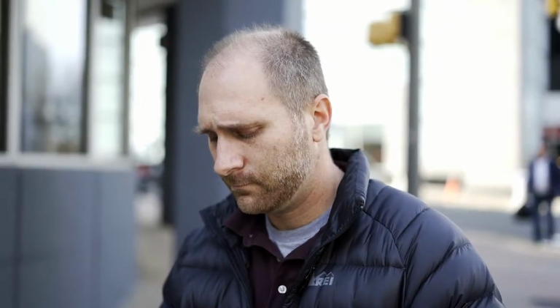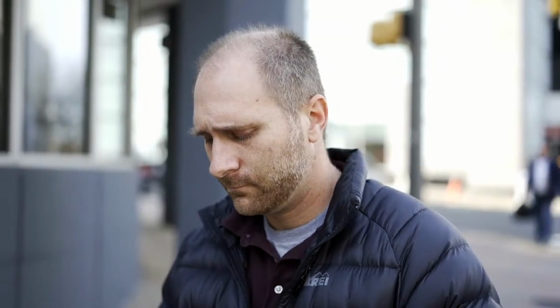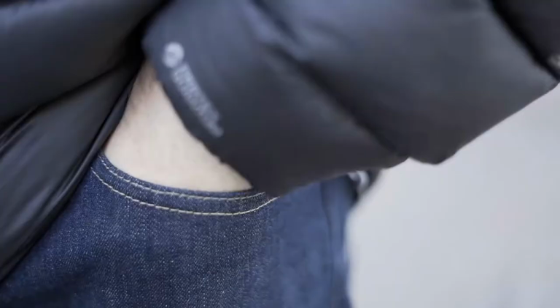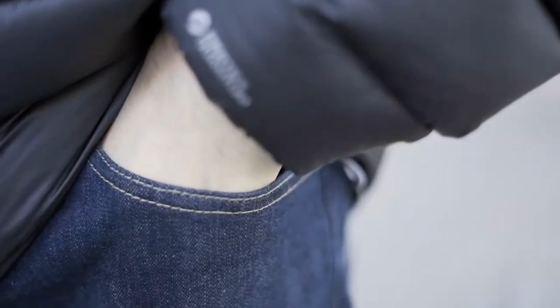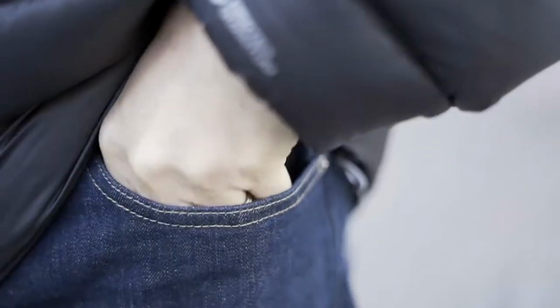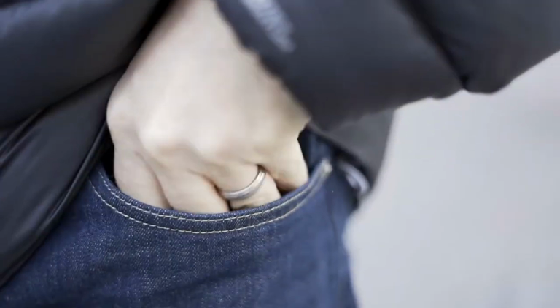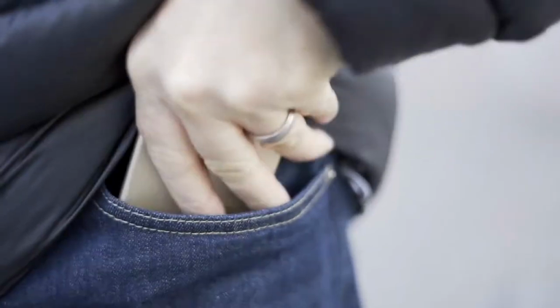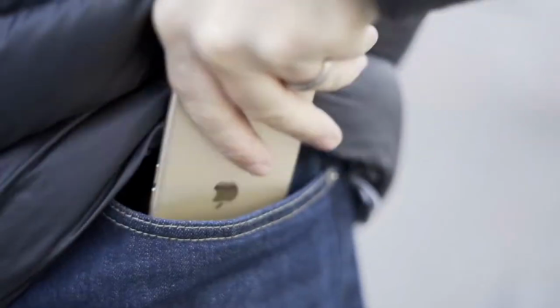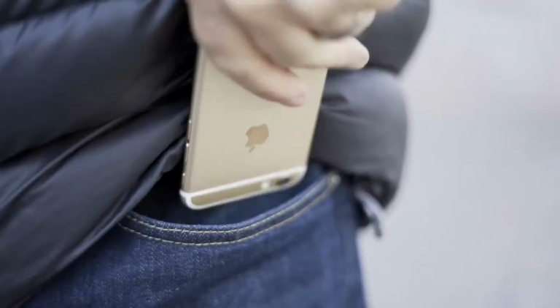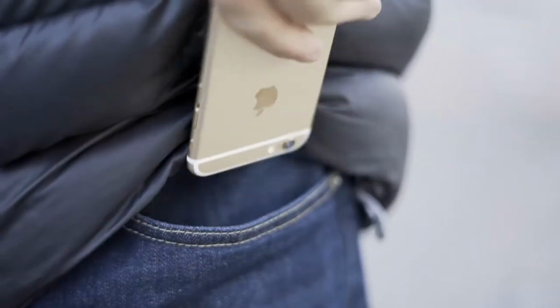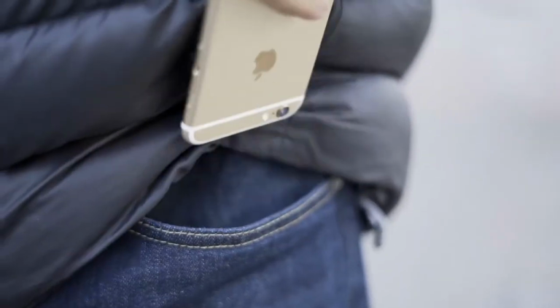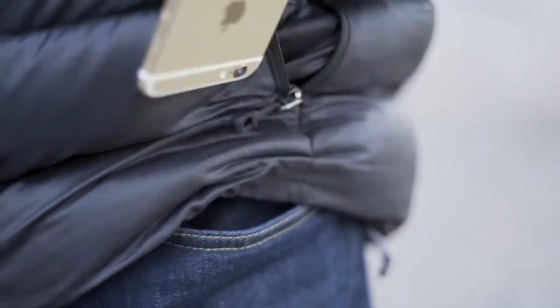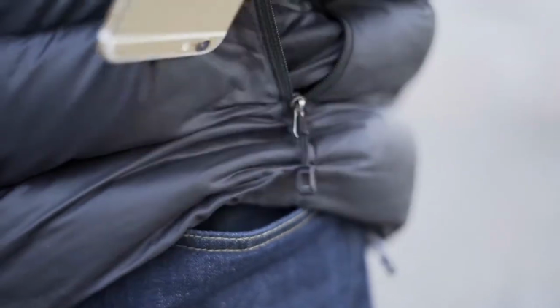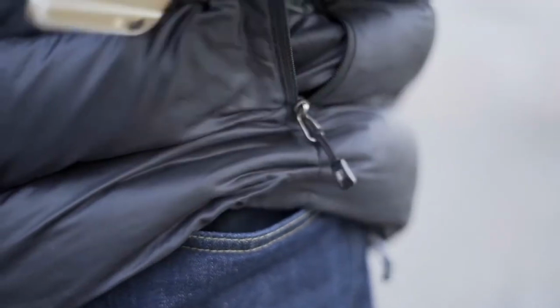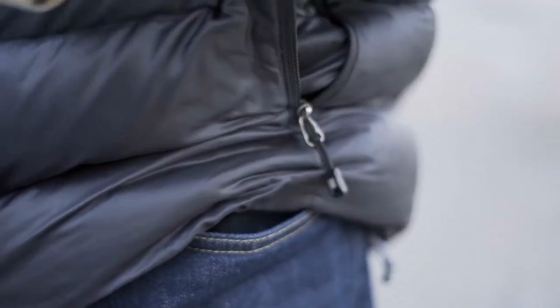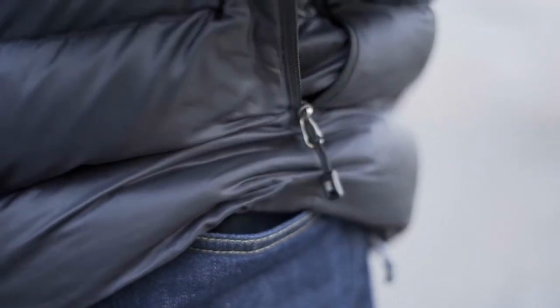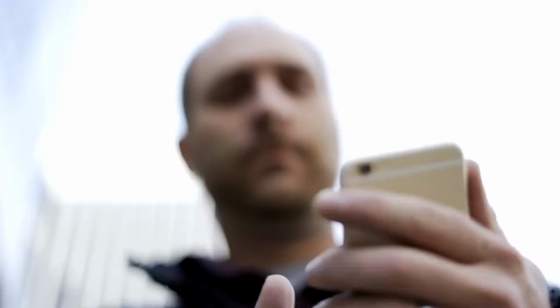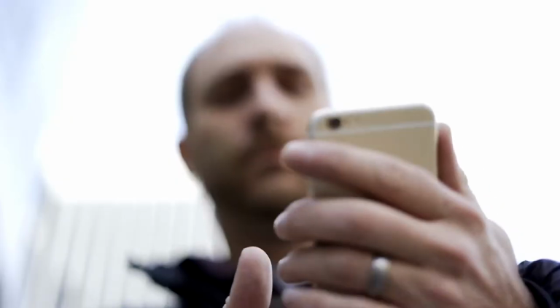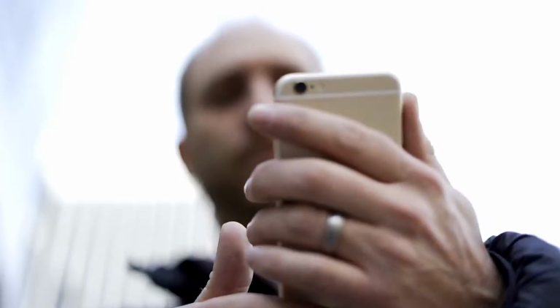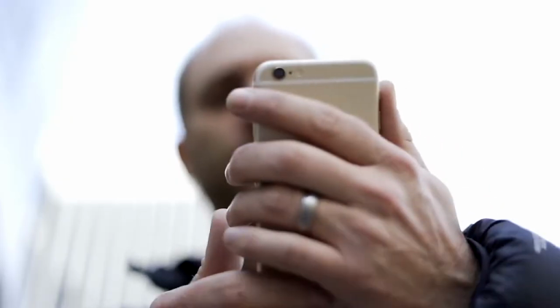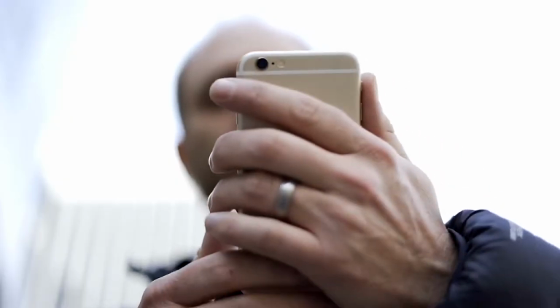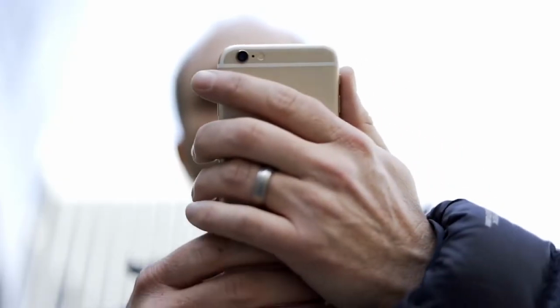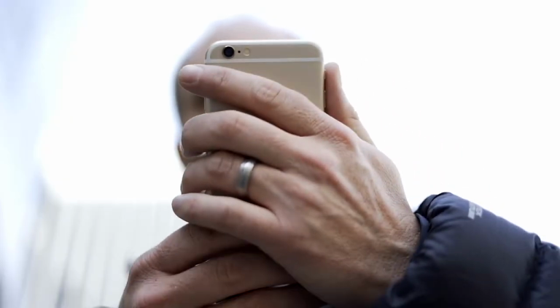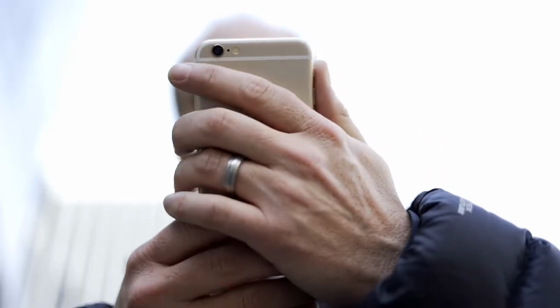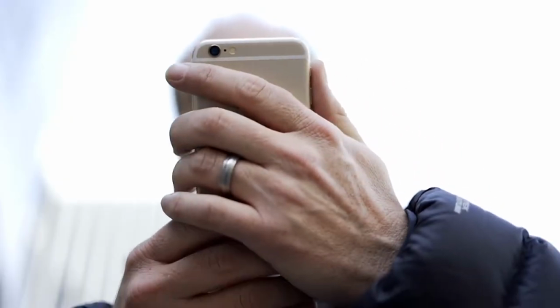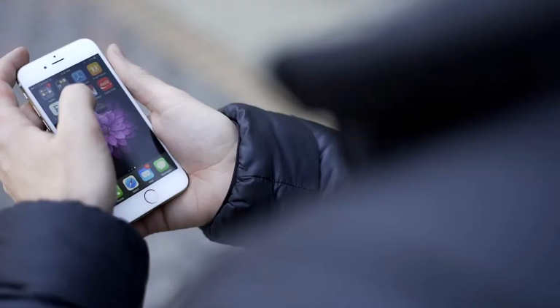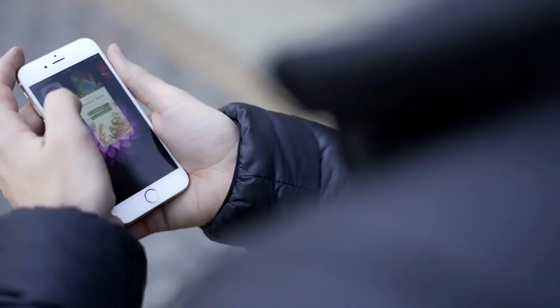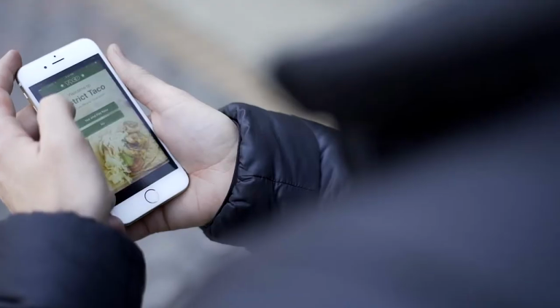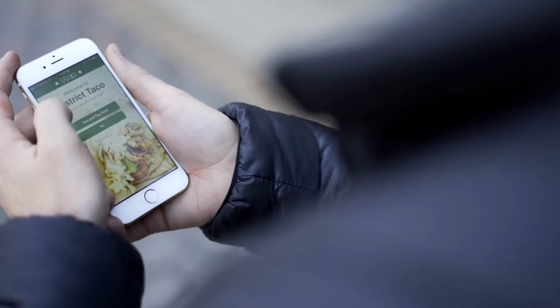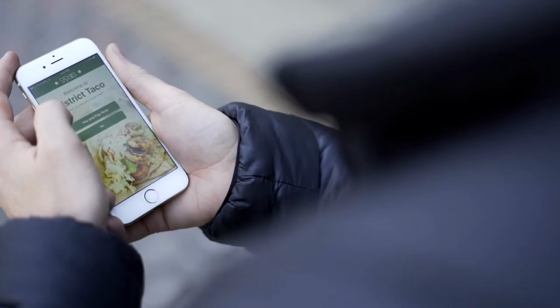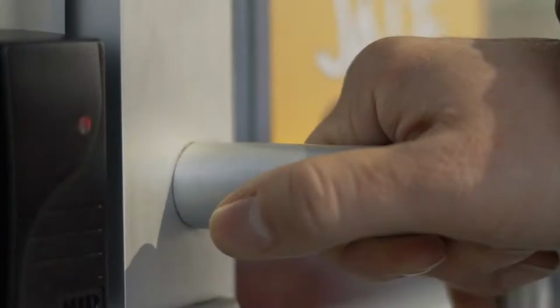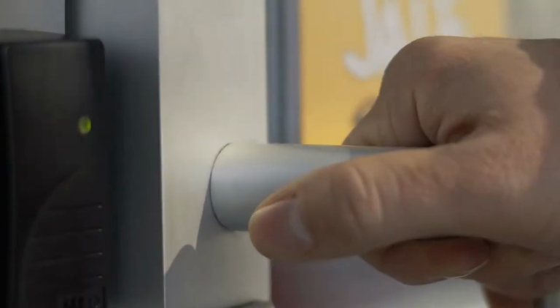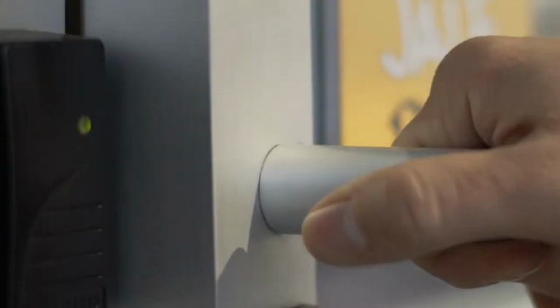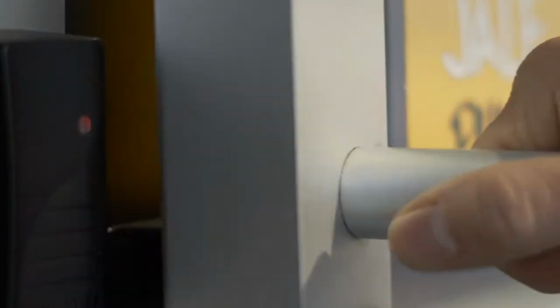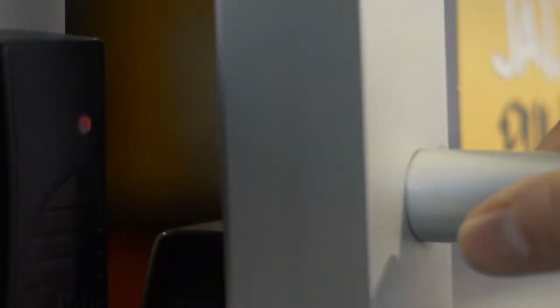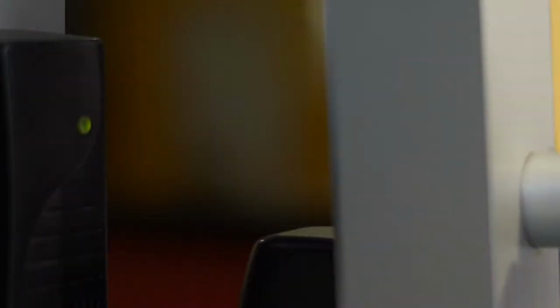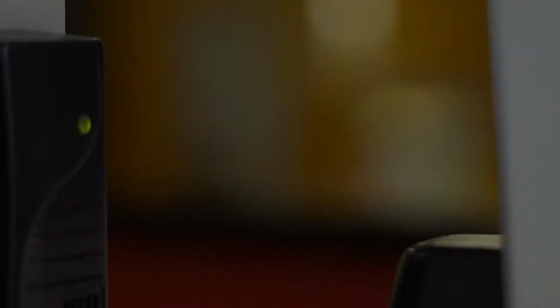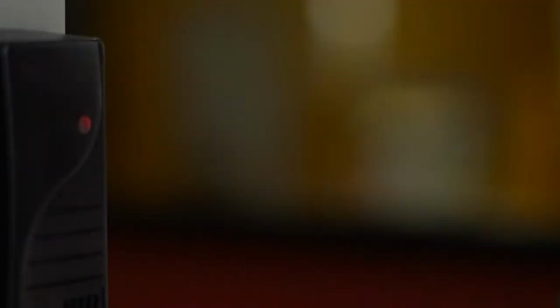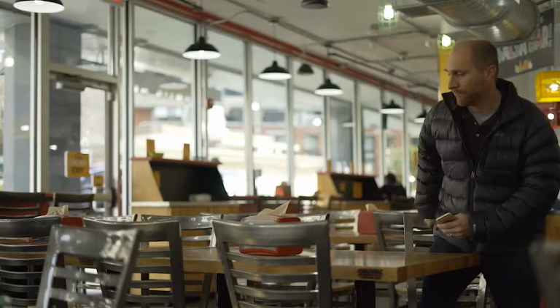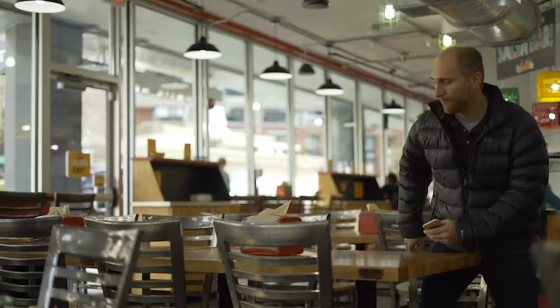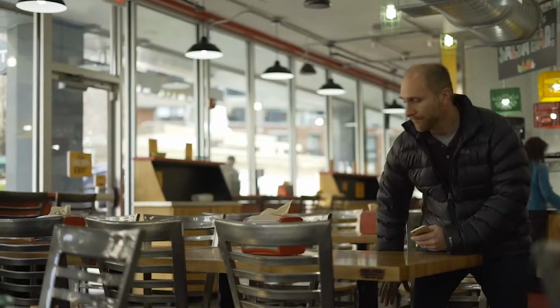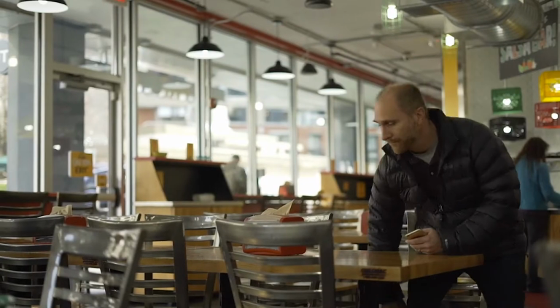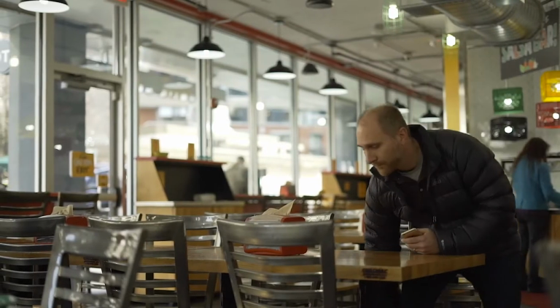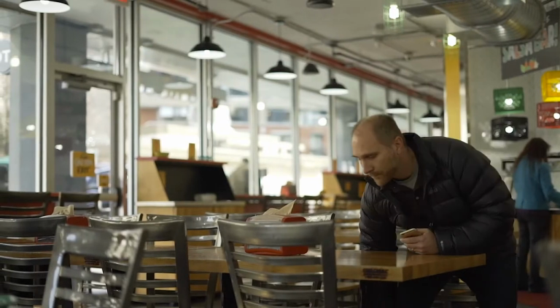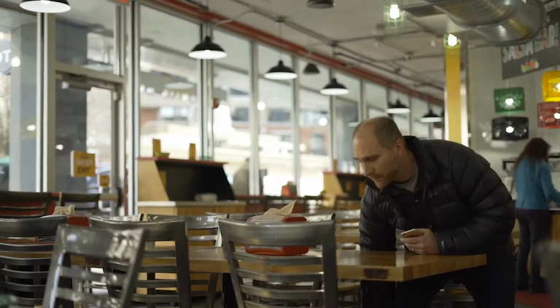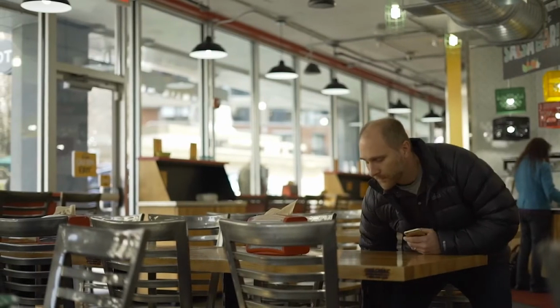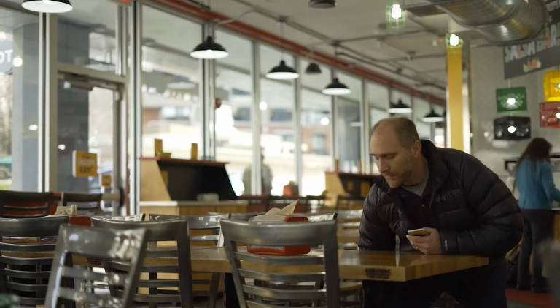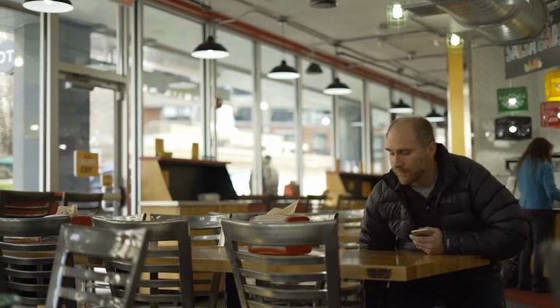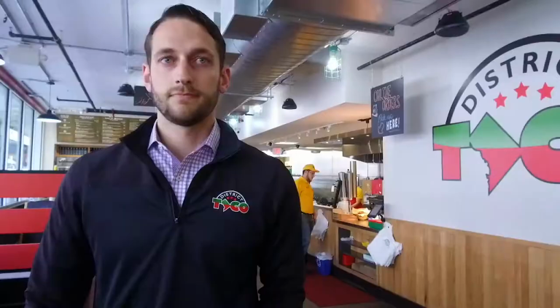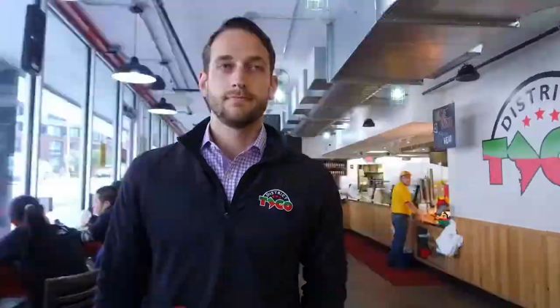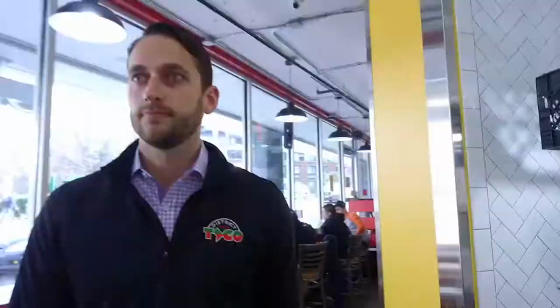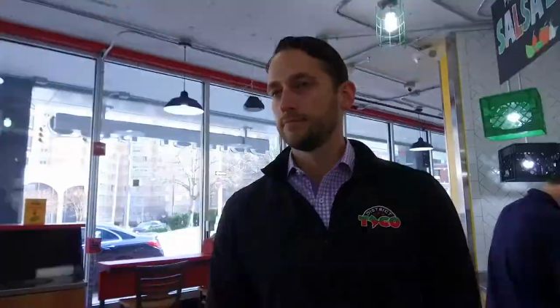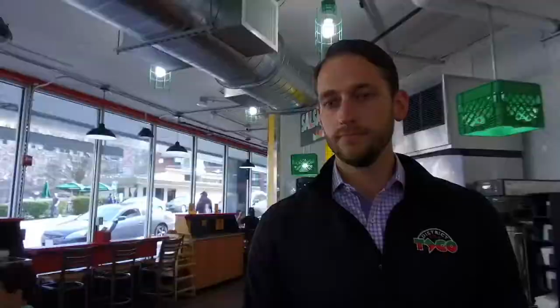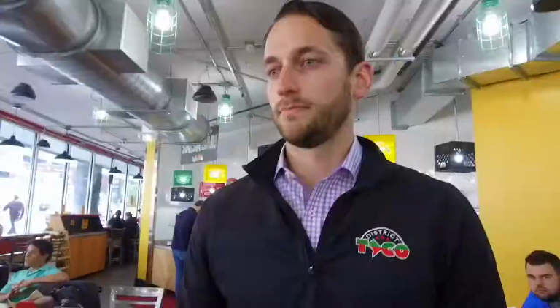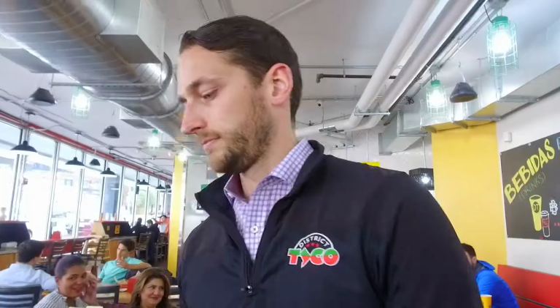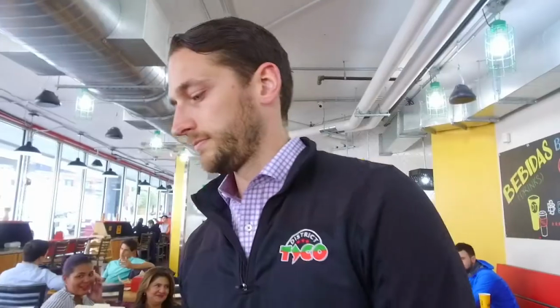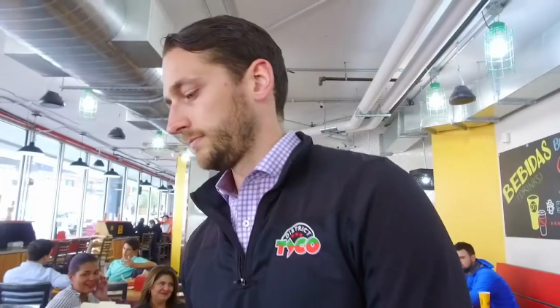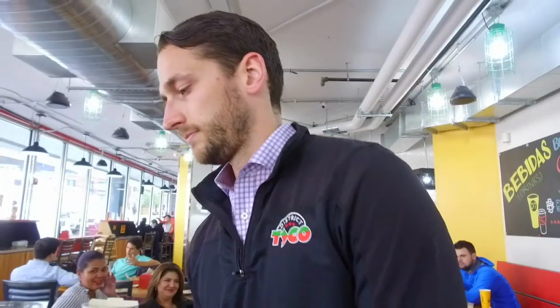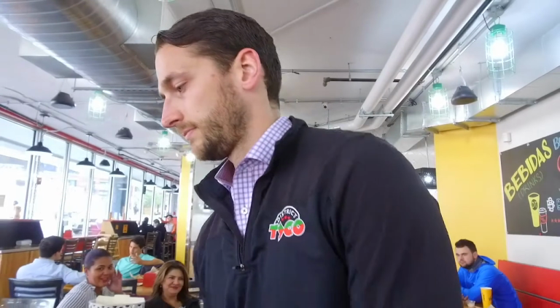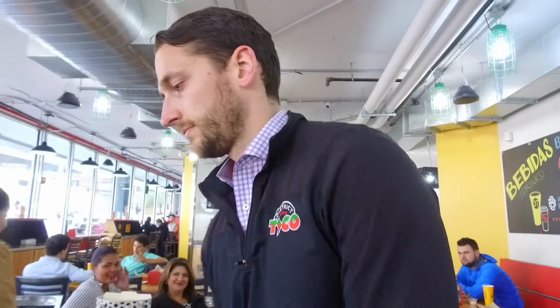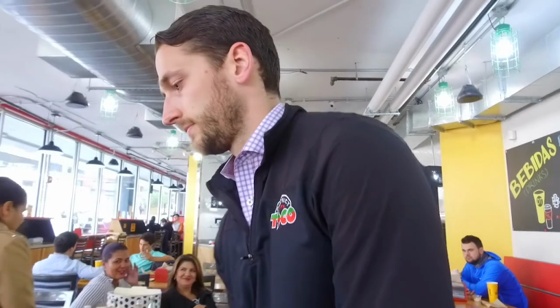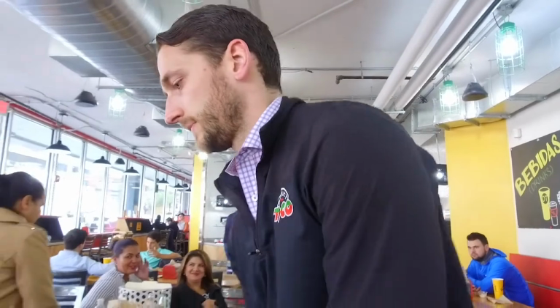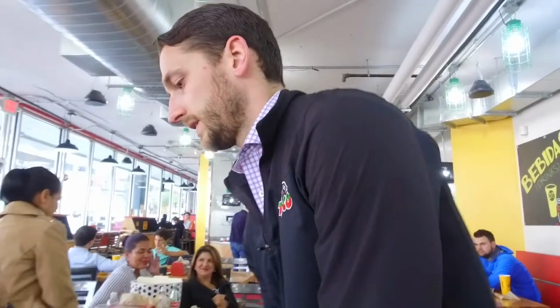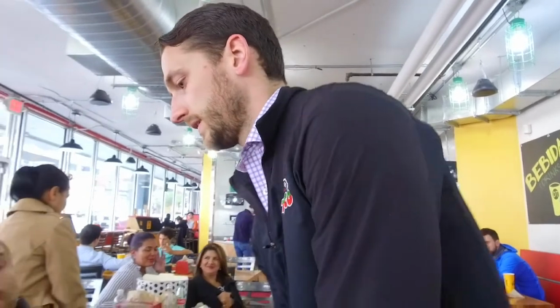It's very convenient that I can pull out my phone, order on my phone, and just walk into the restaurant and sit down and have the food delivered to me.